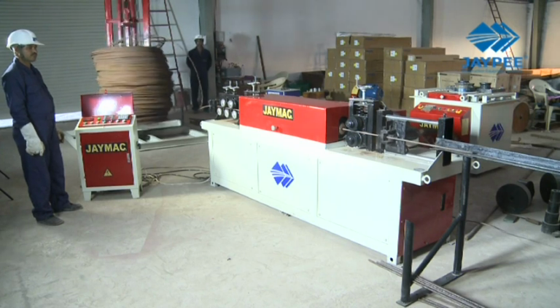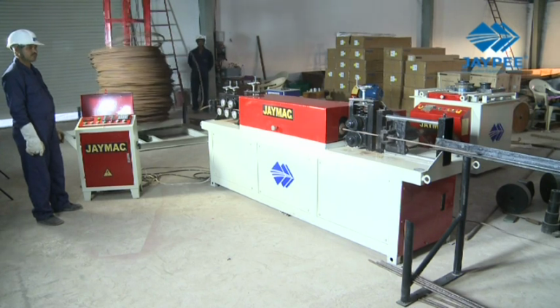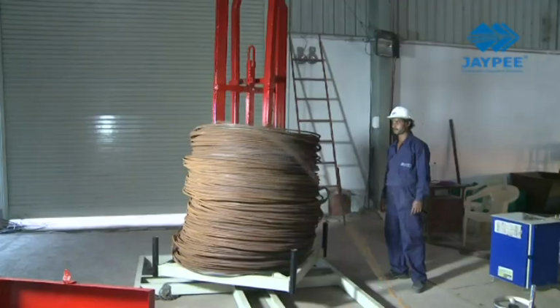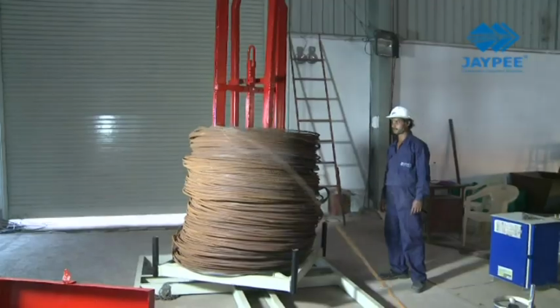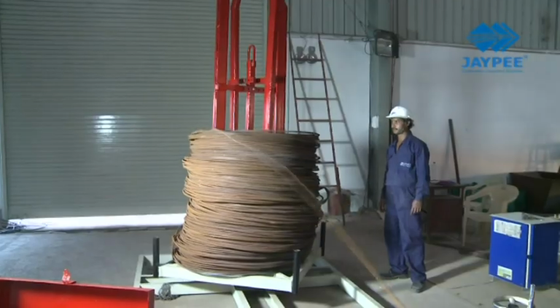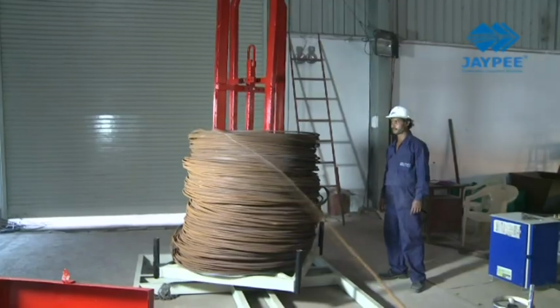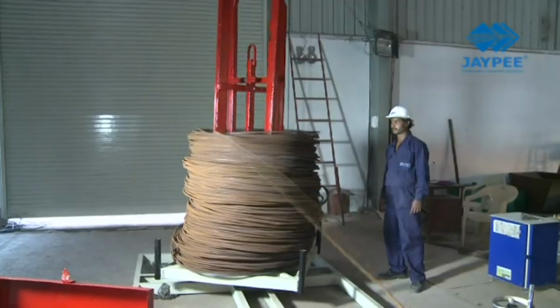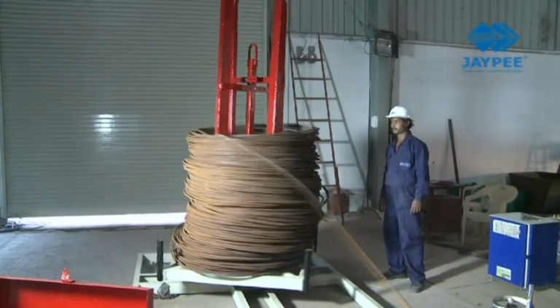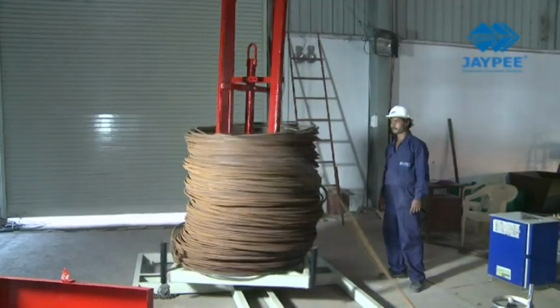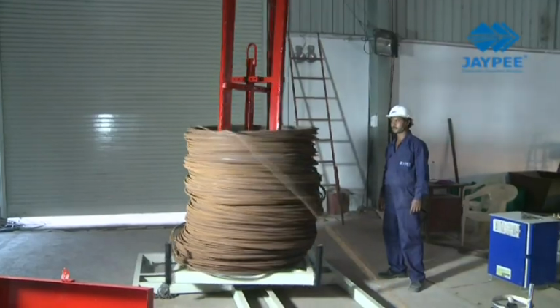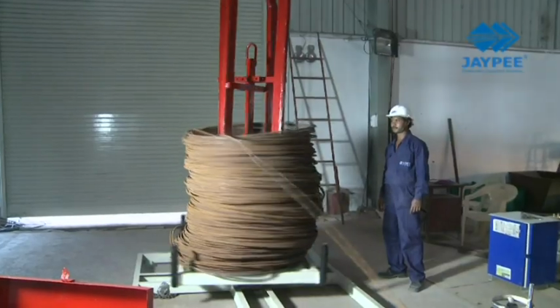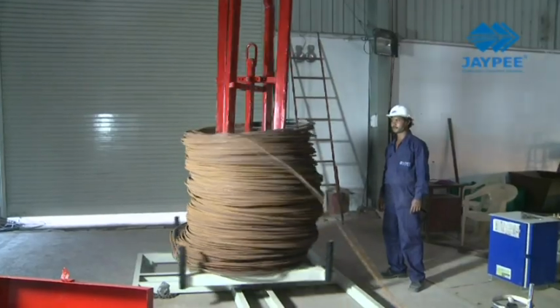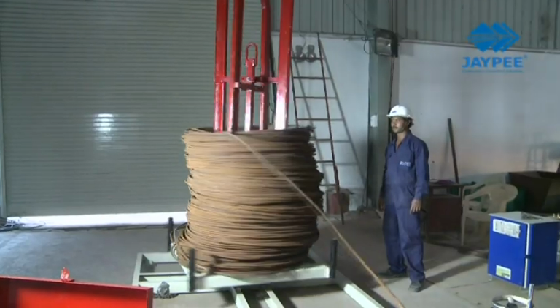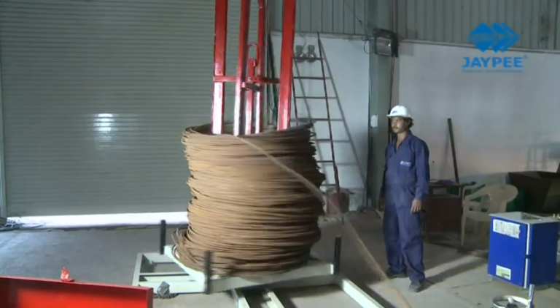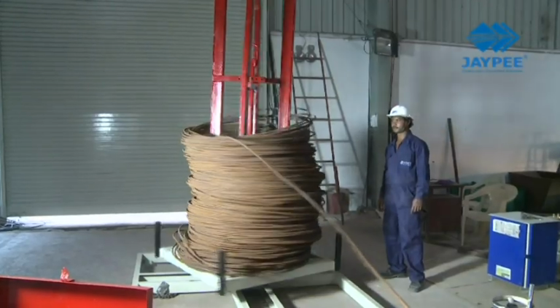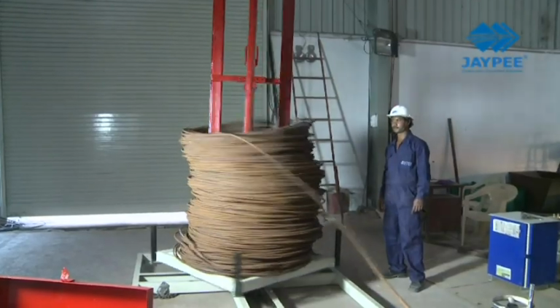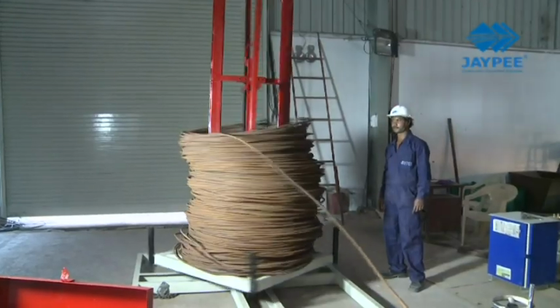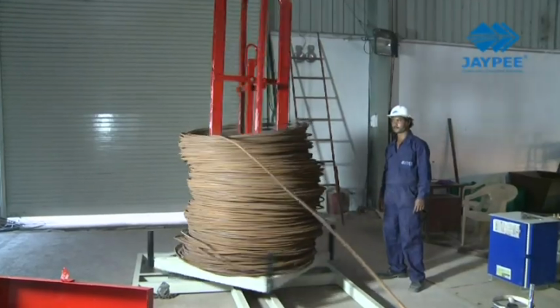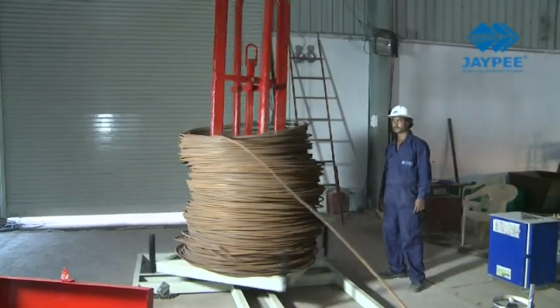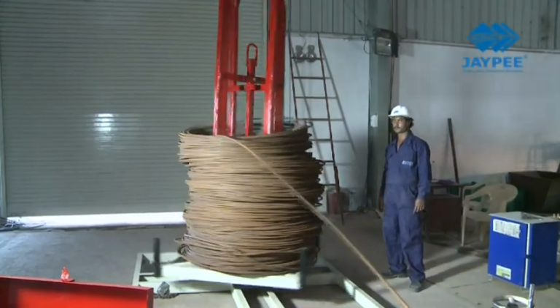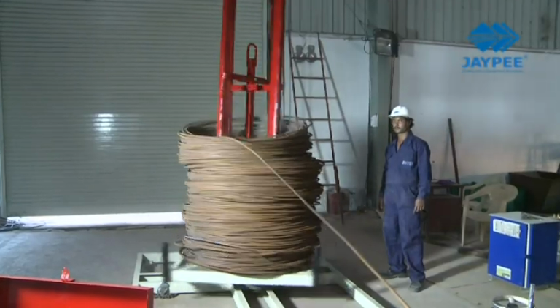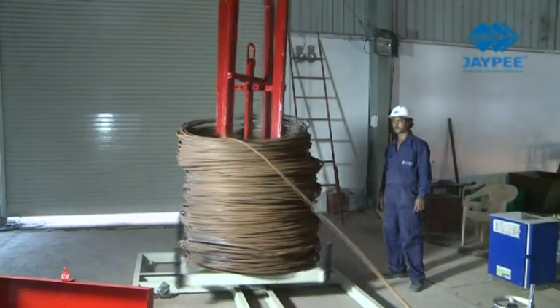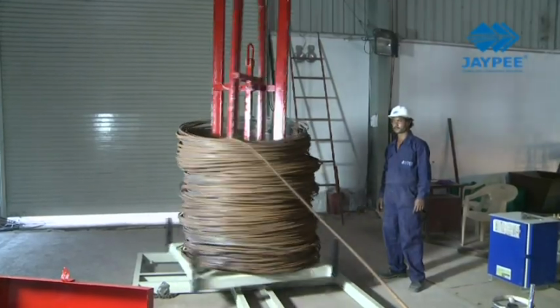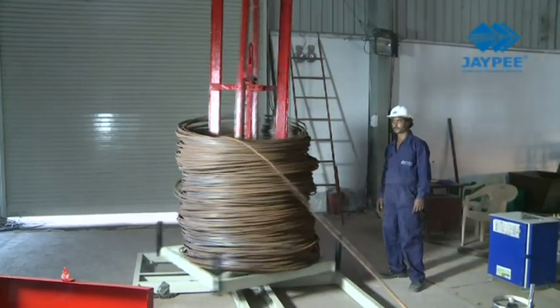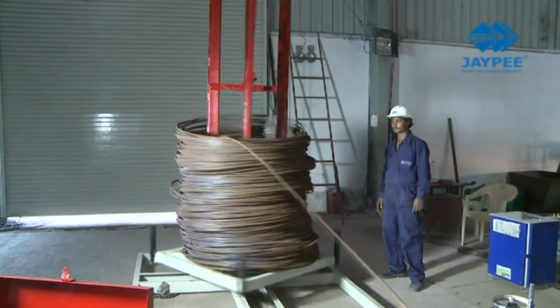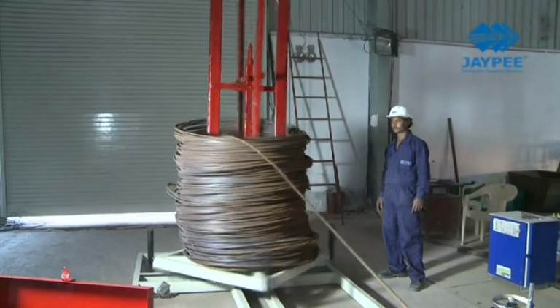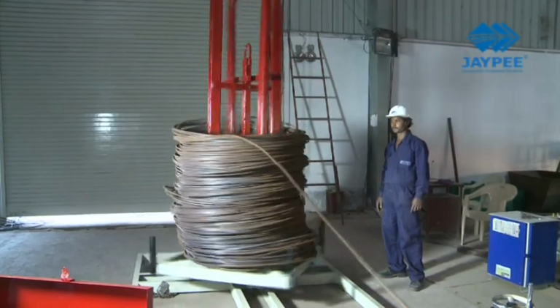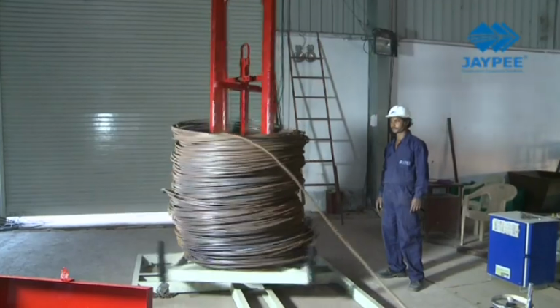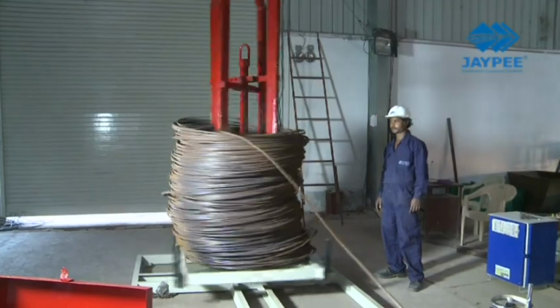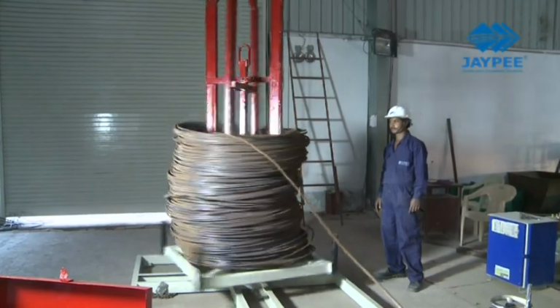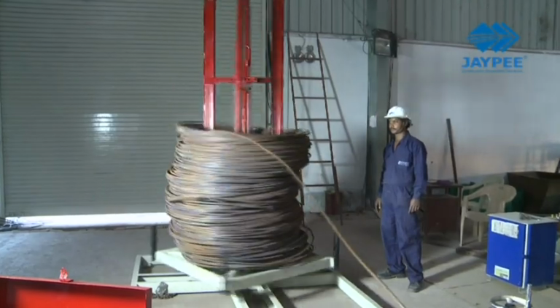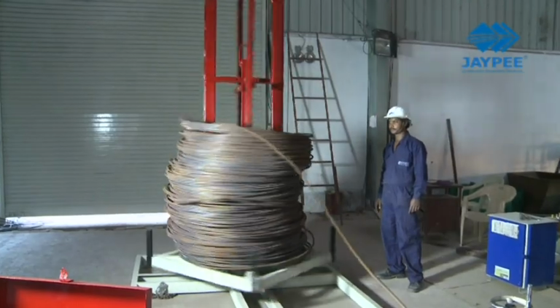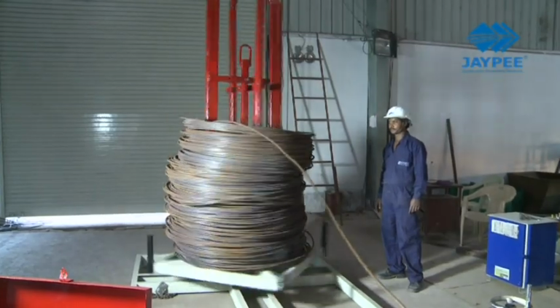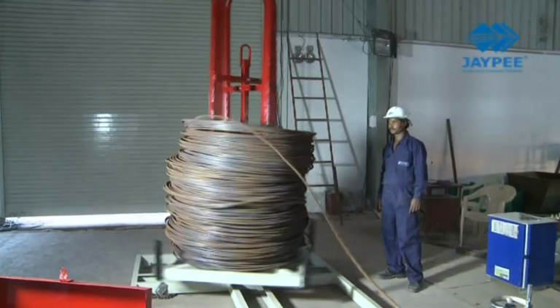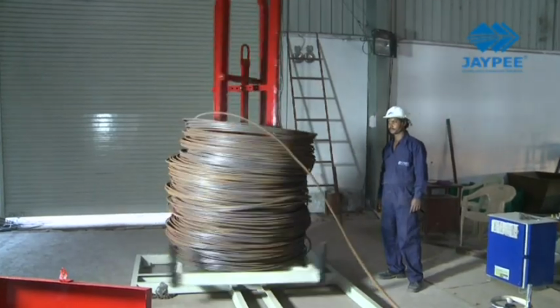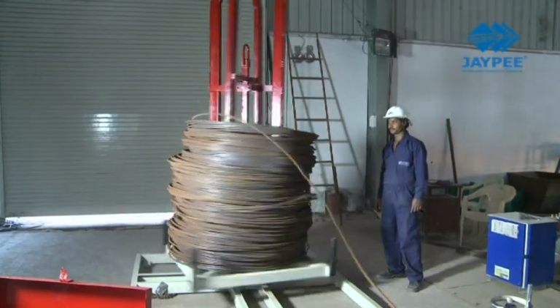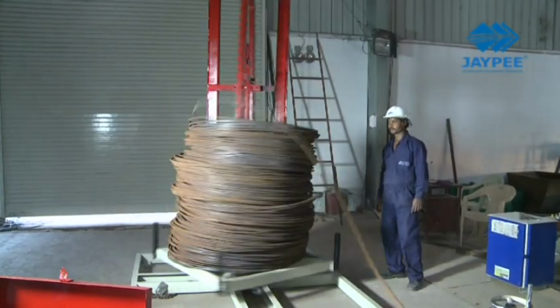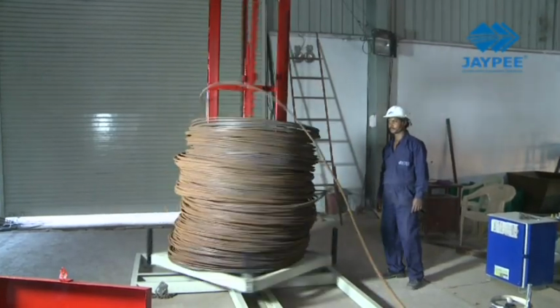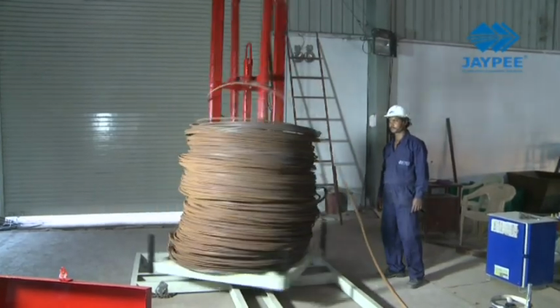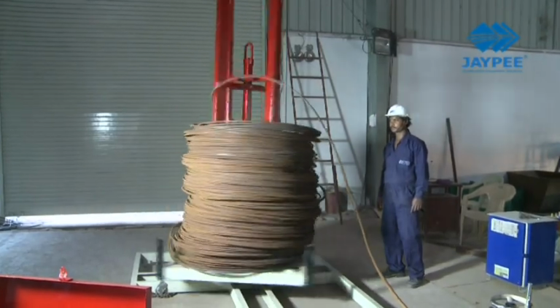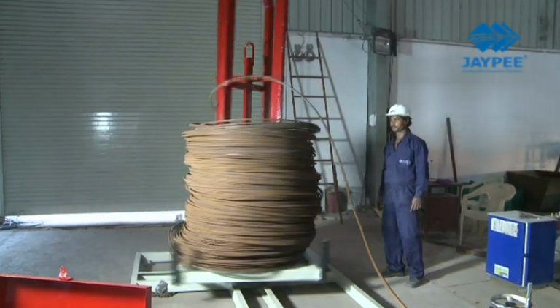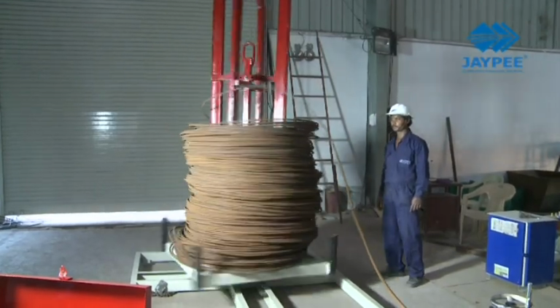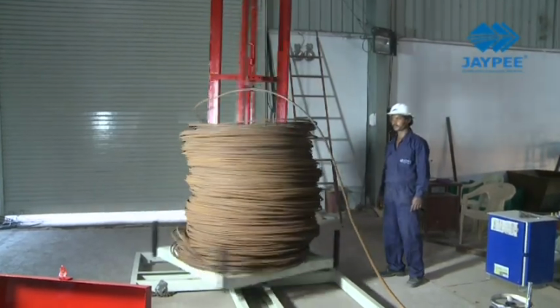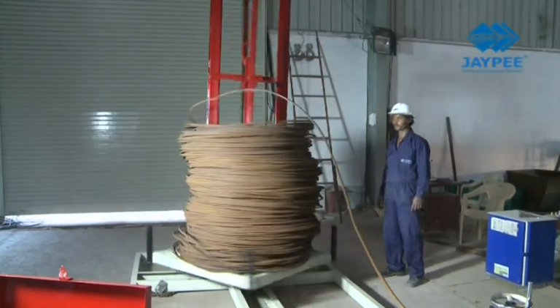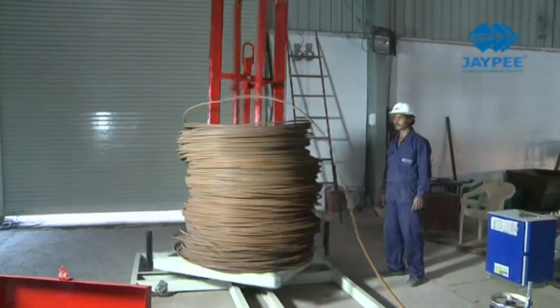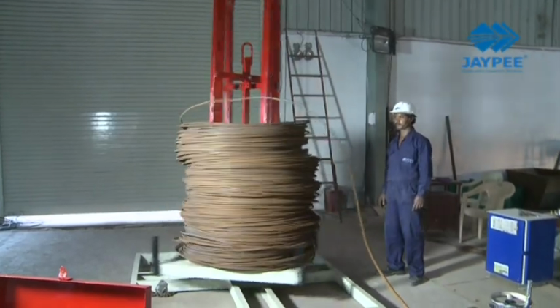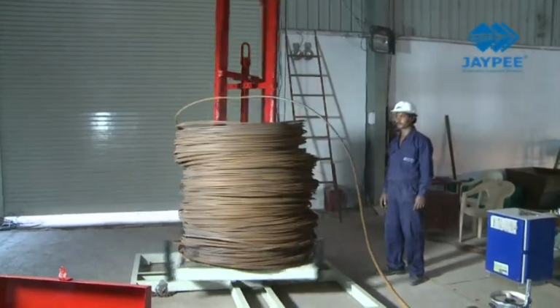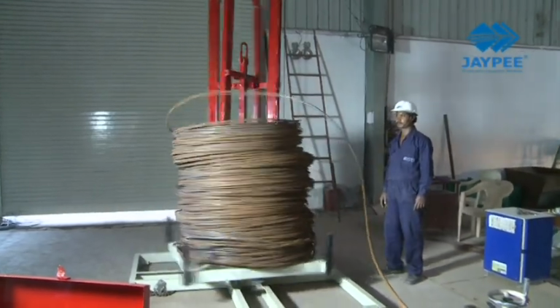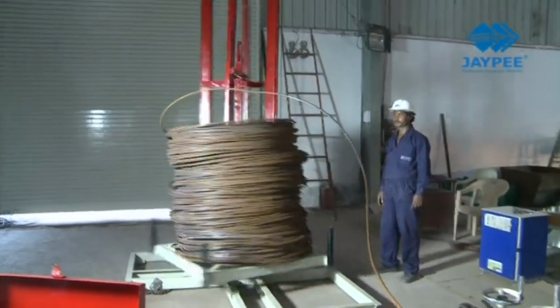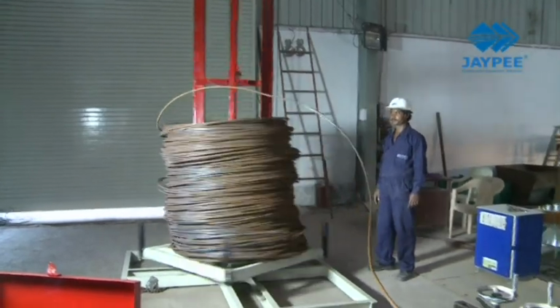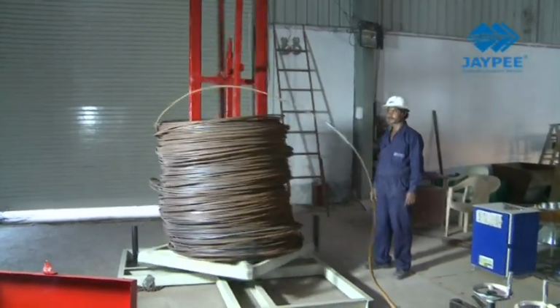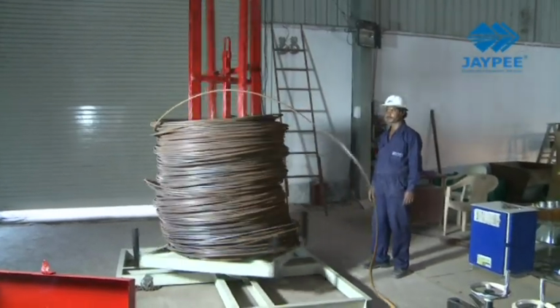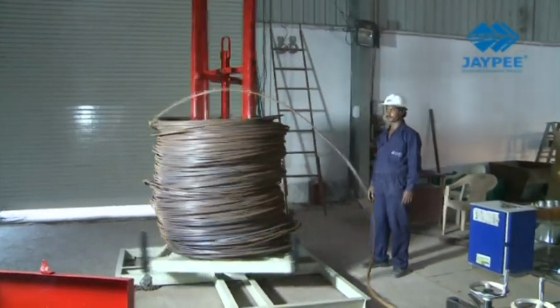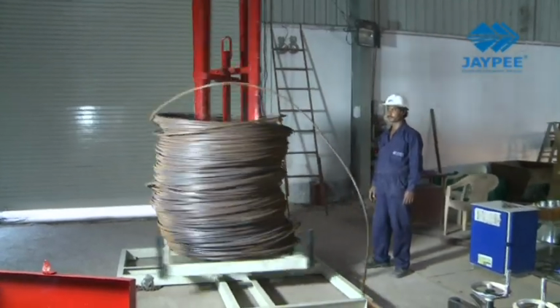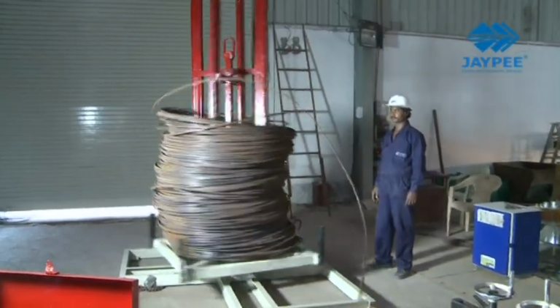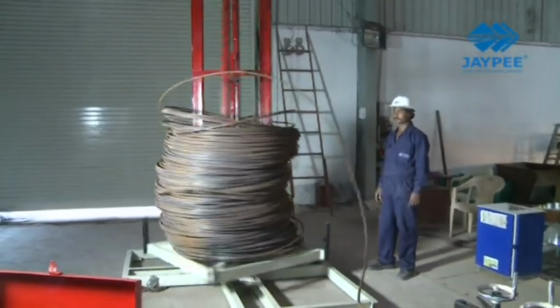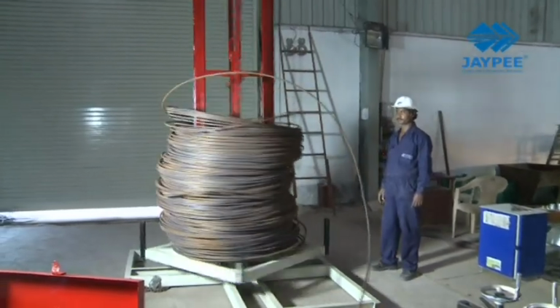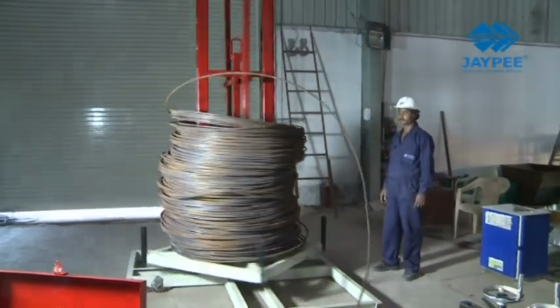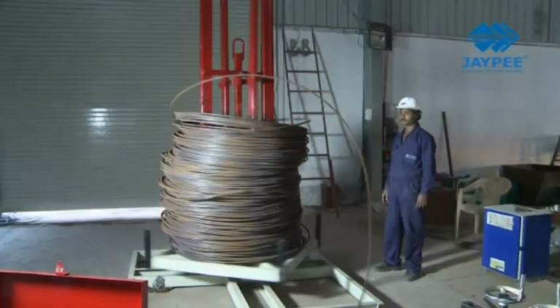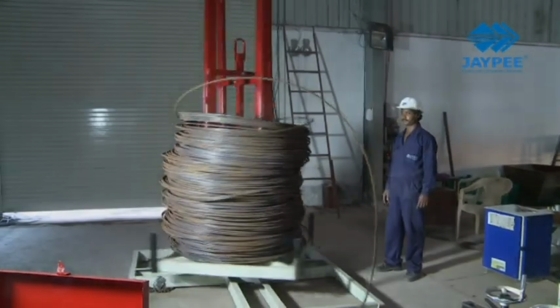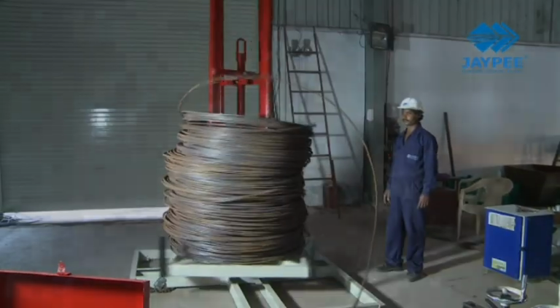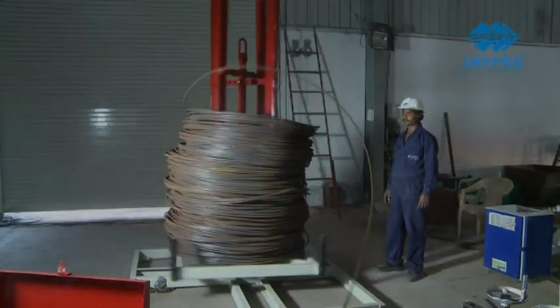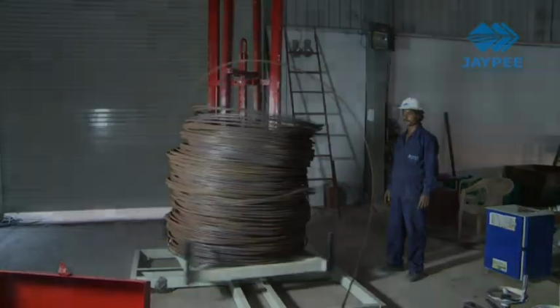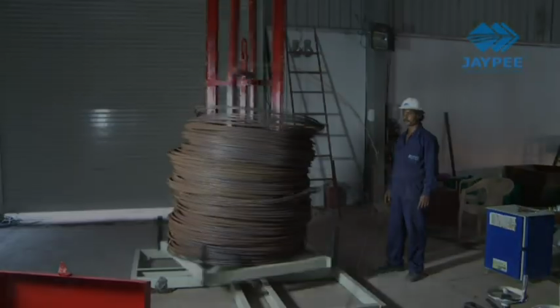A heavy-duty coil cradle ensures continuous feeding of coils into the system.